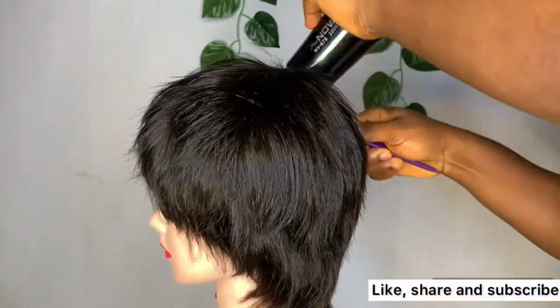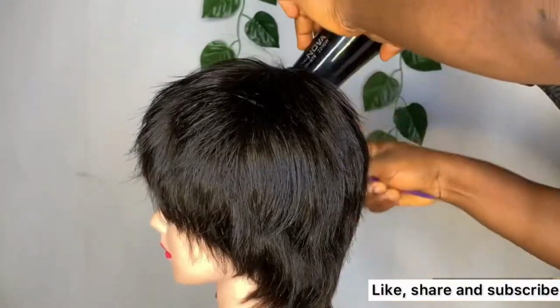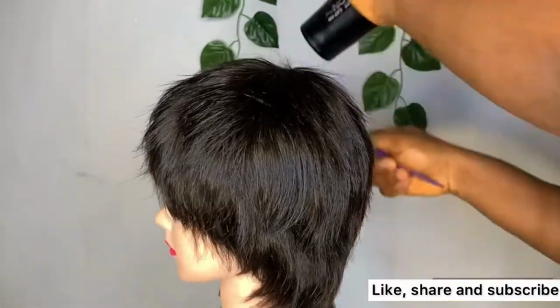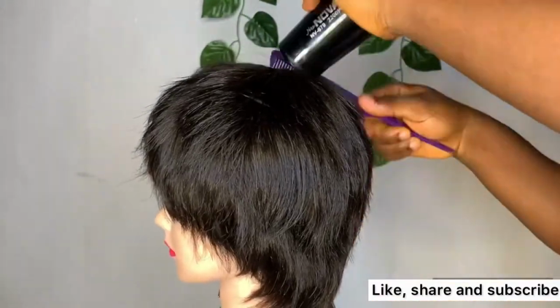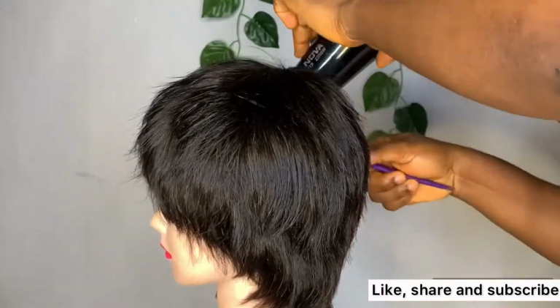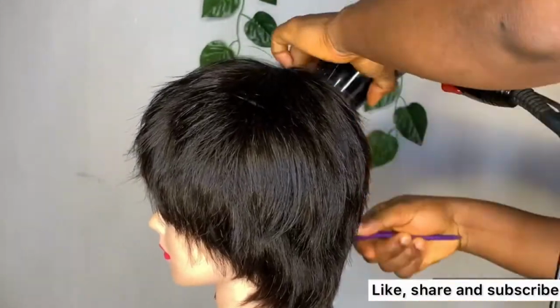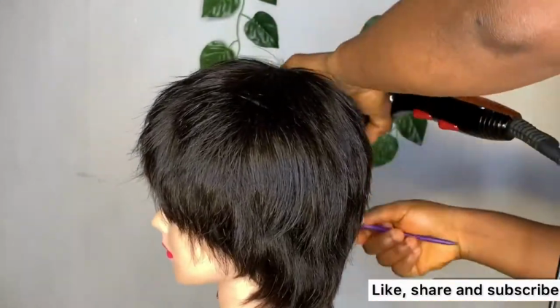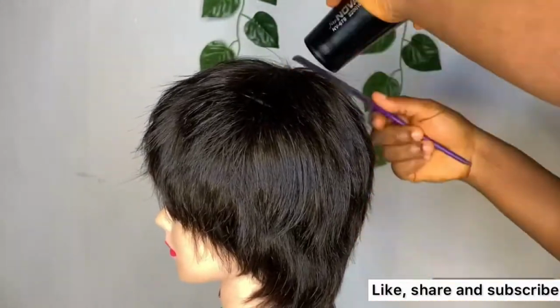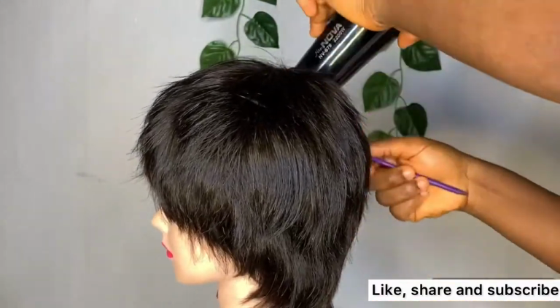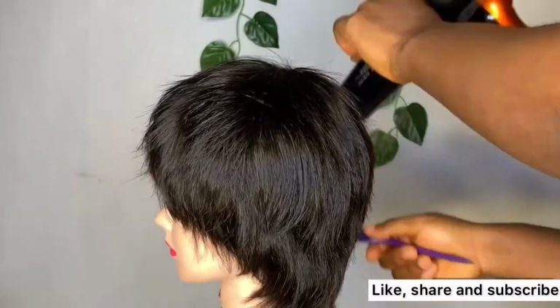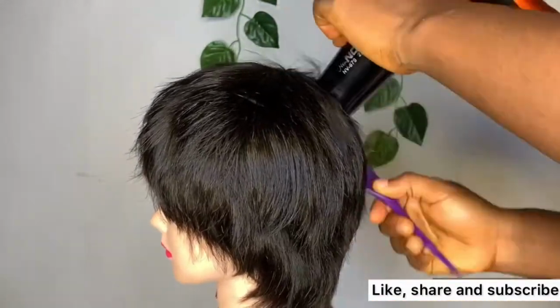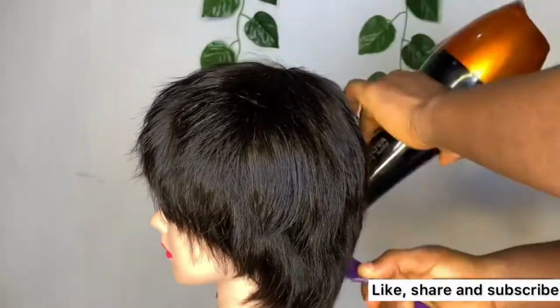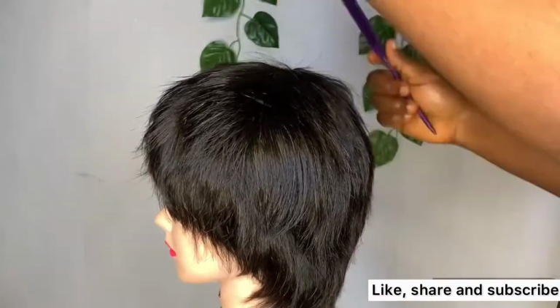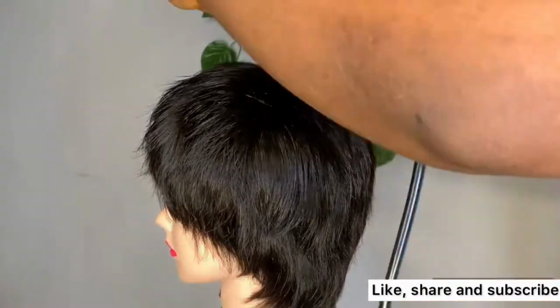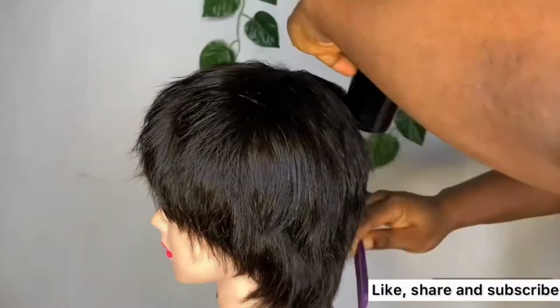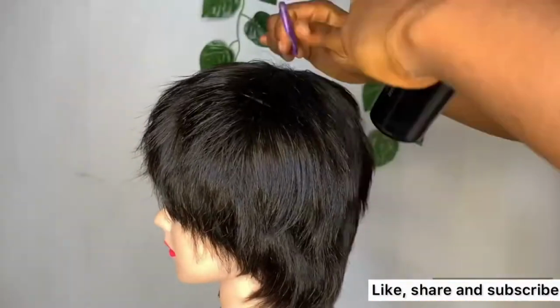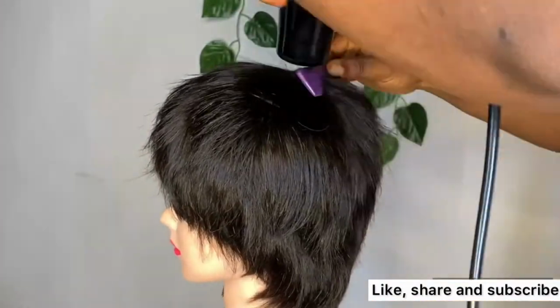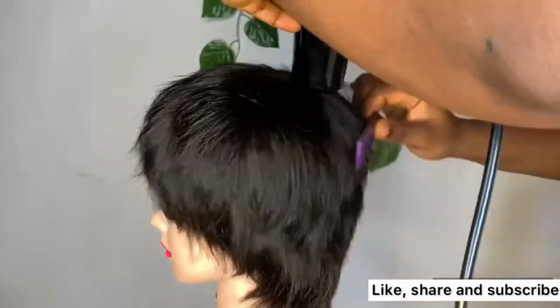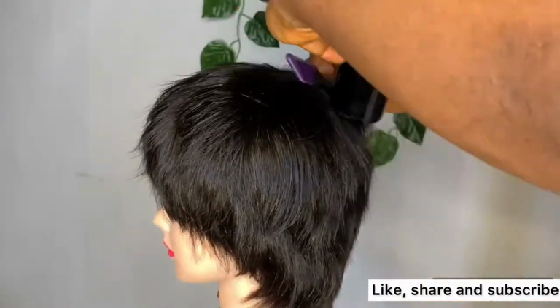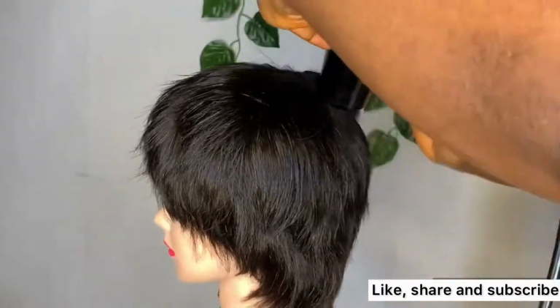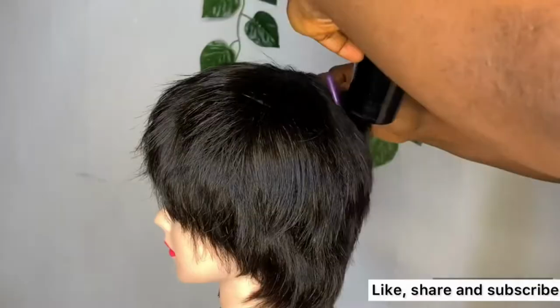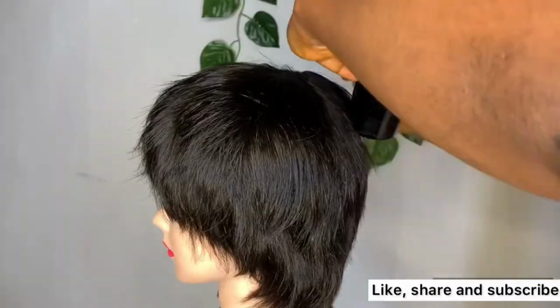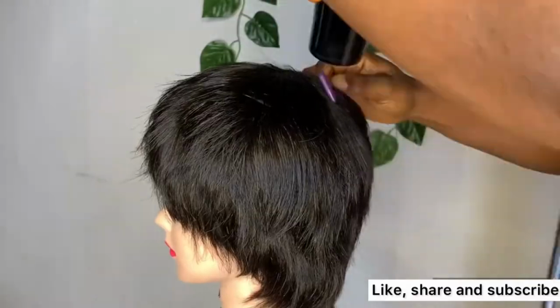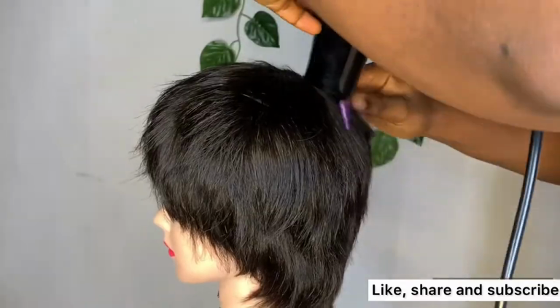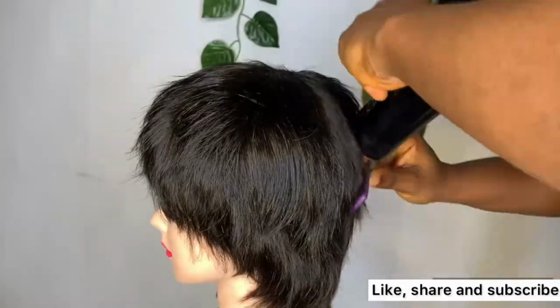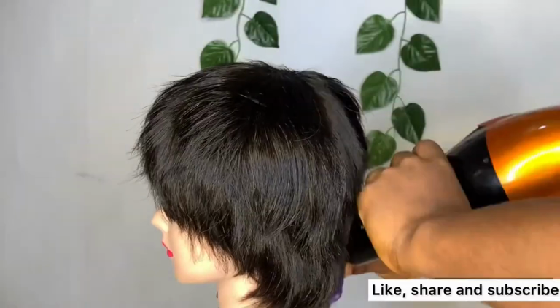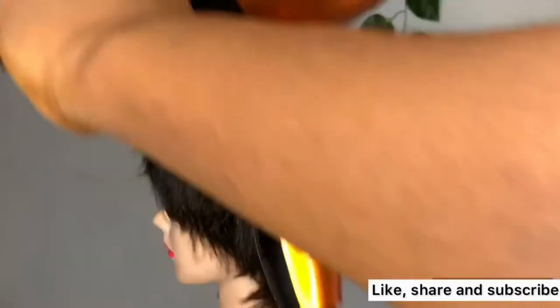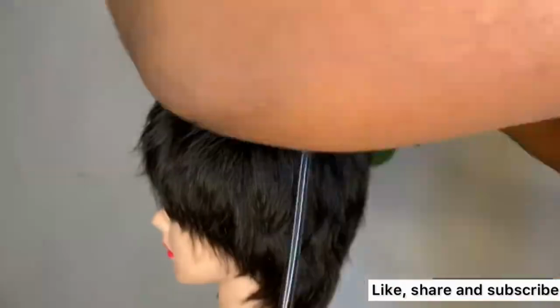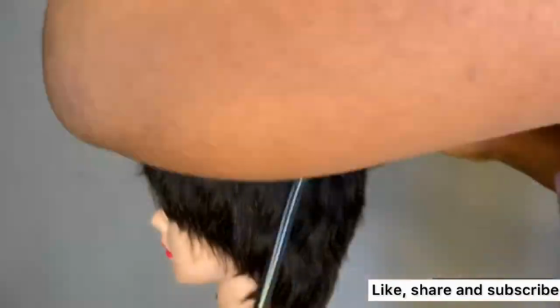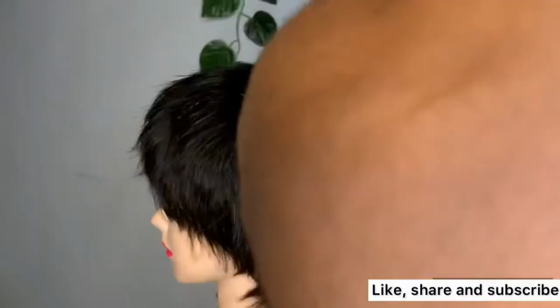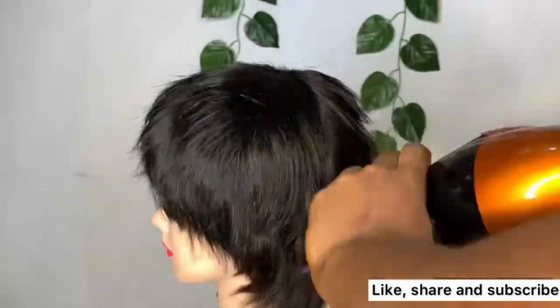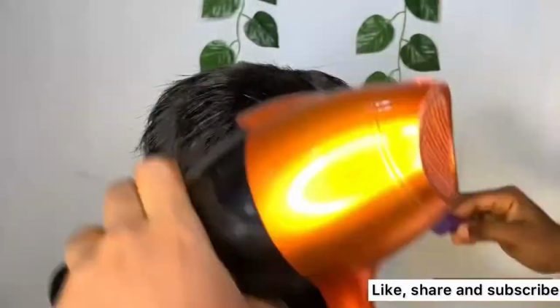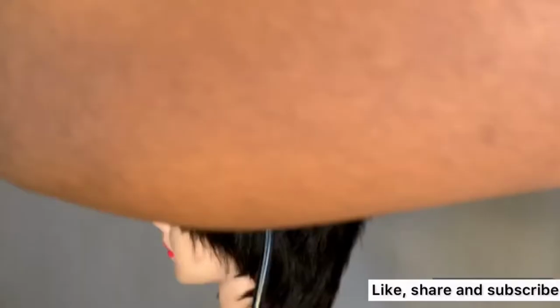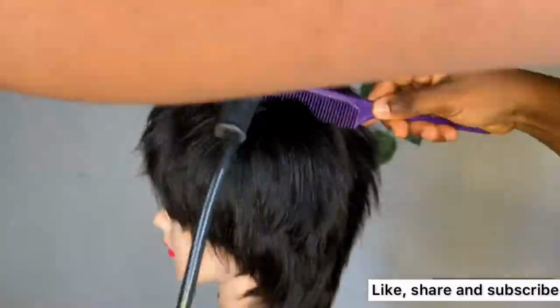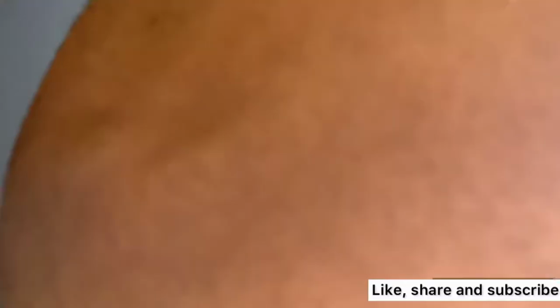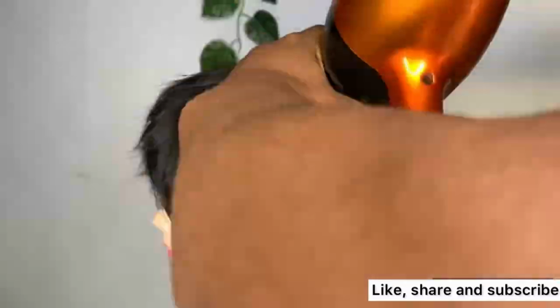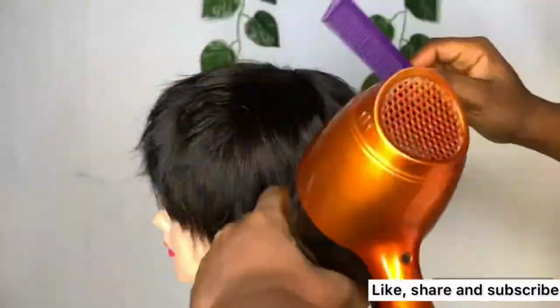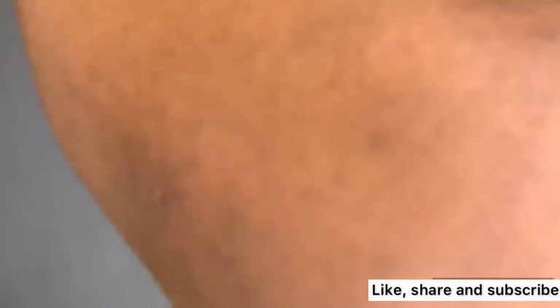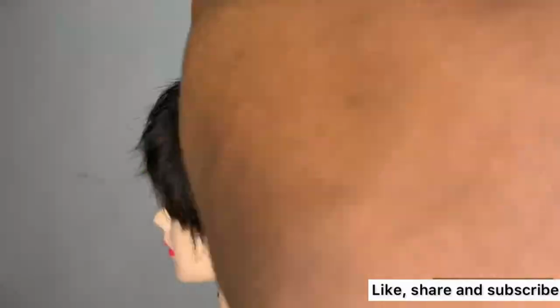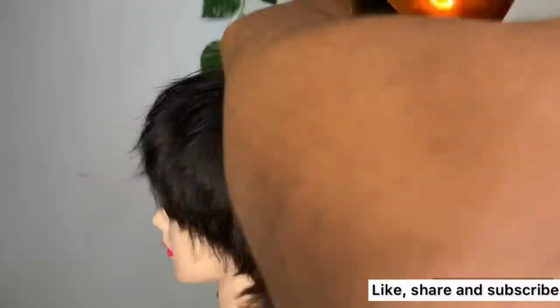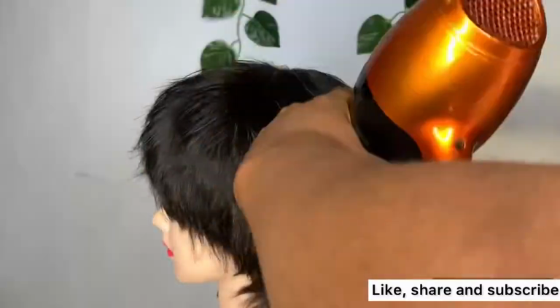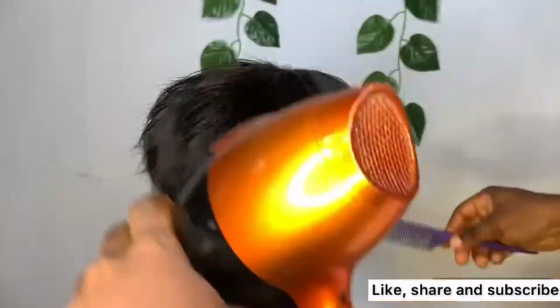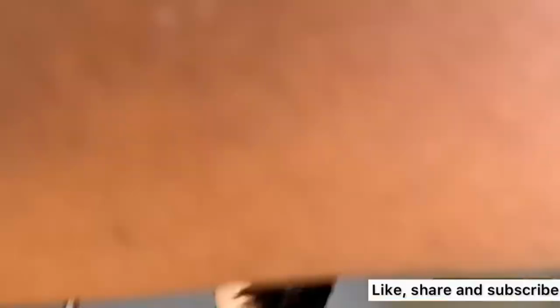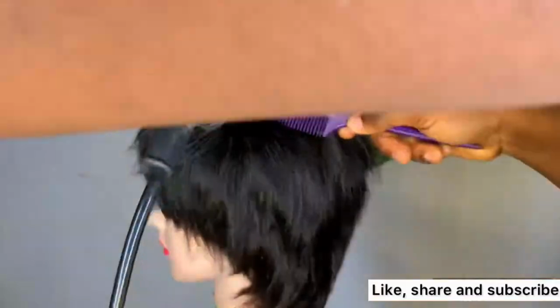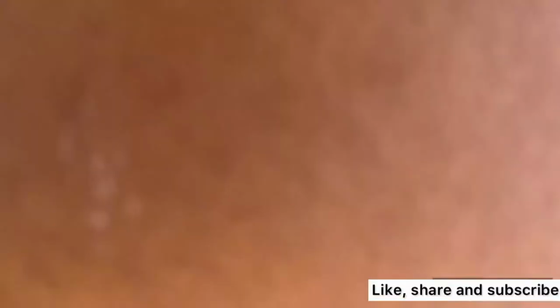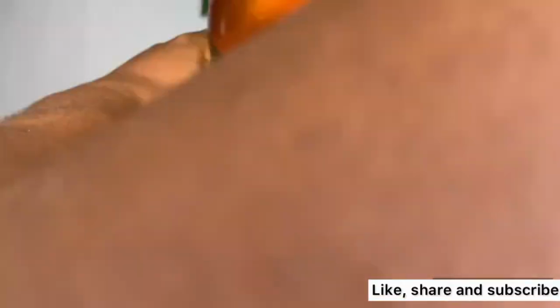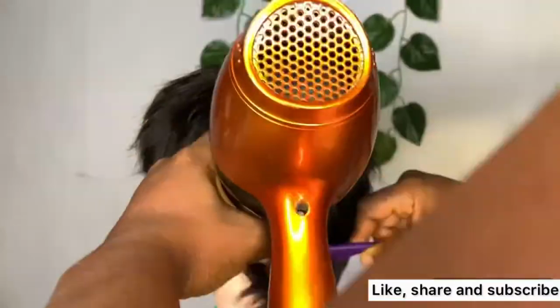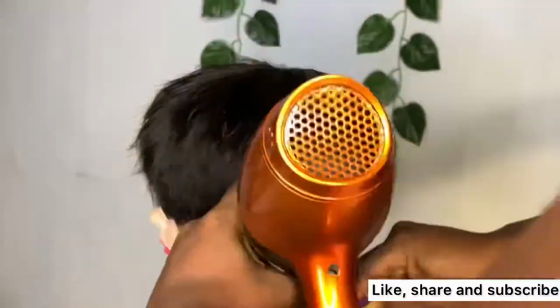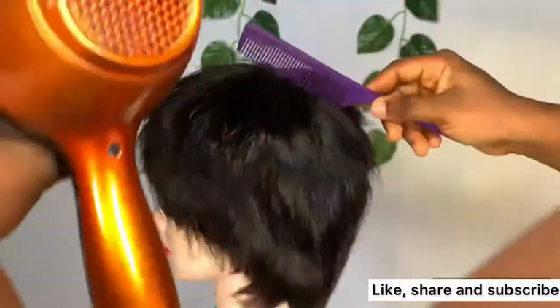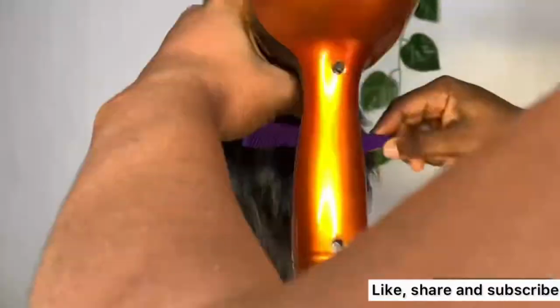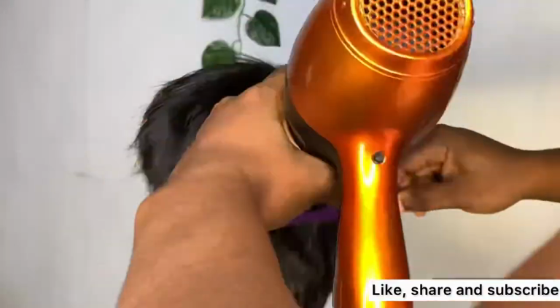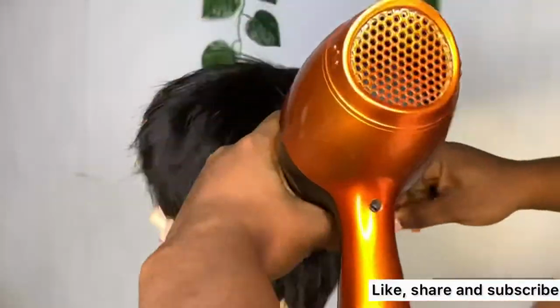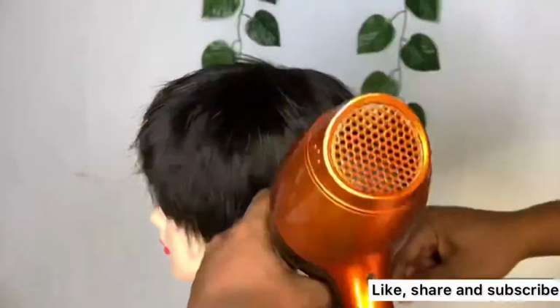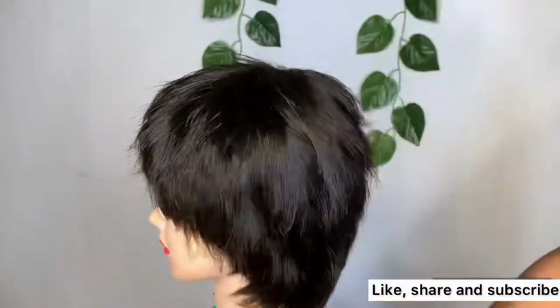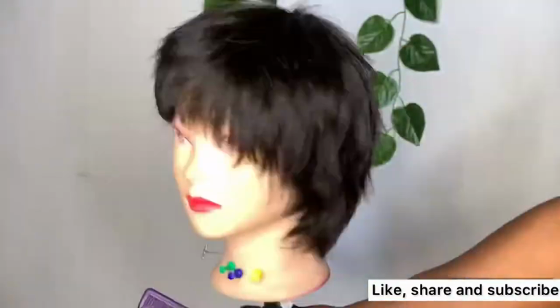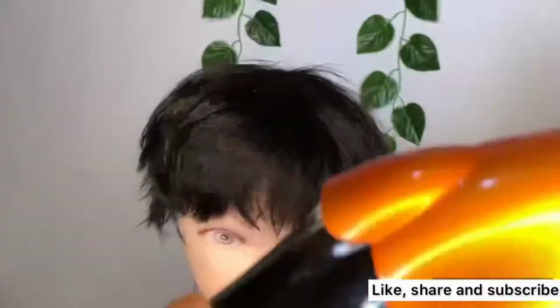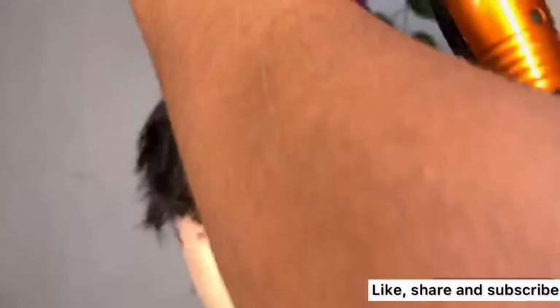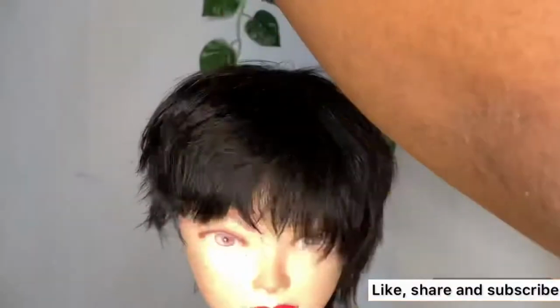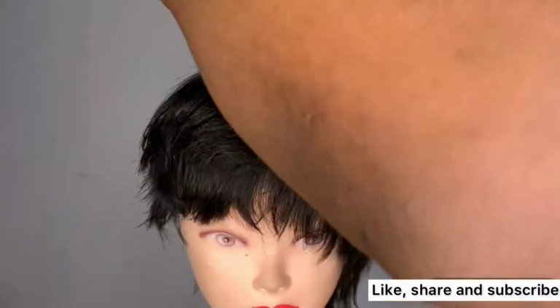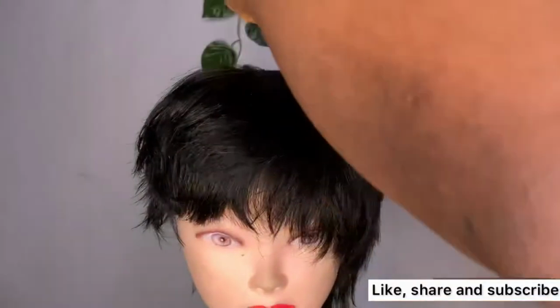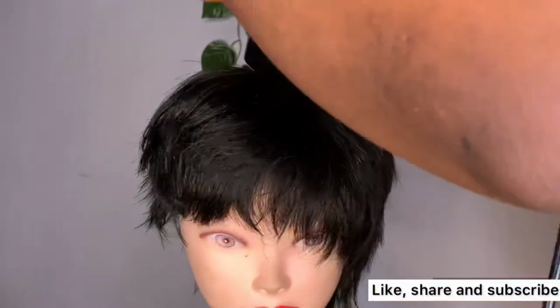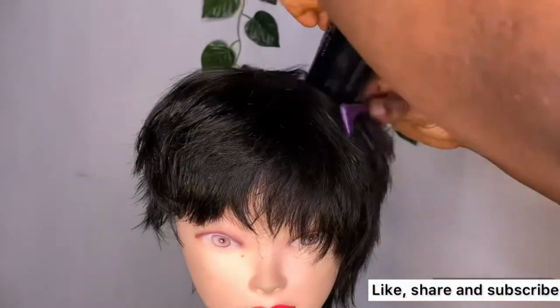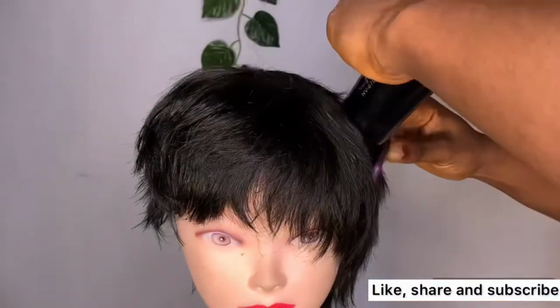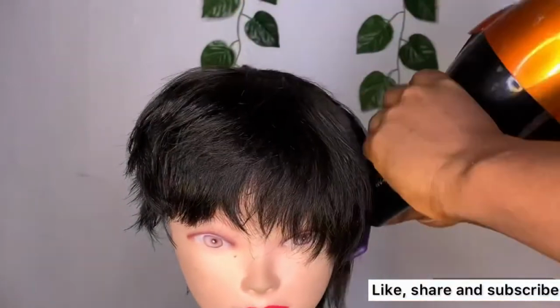Just watch this video carefully and you'll understand what I am trying to explain. That is how you can achieve that flat look.